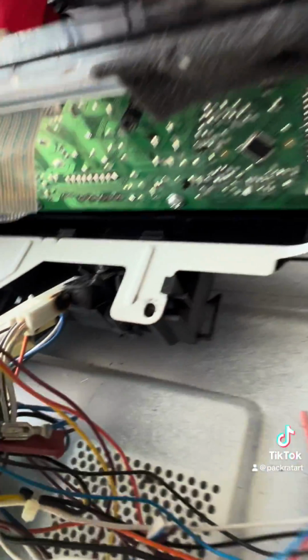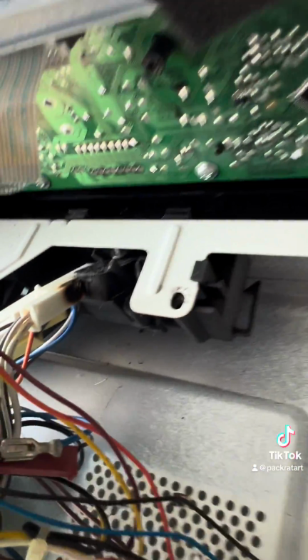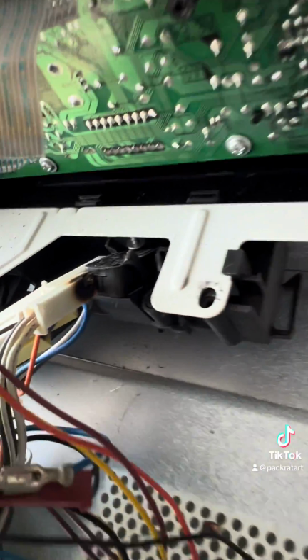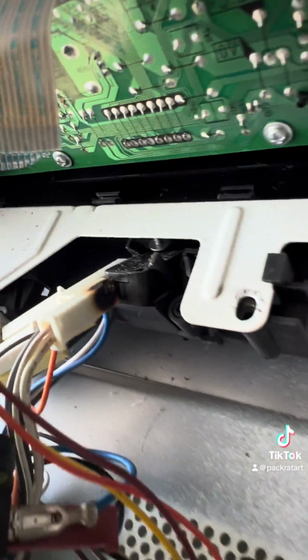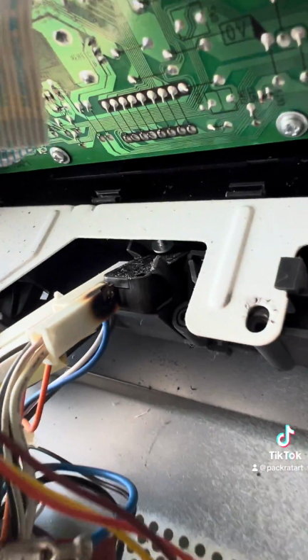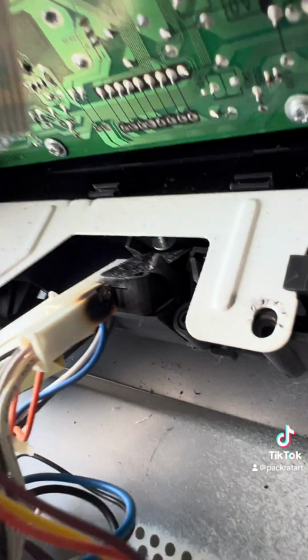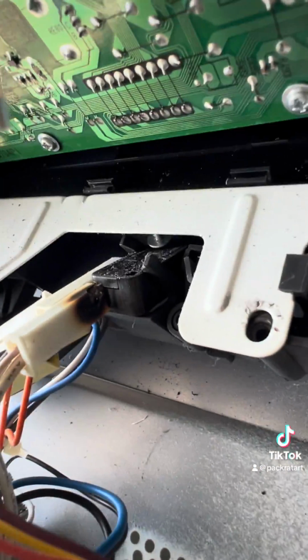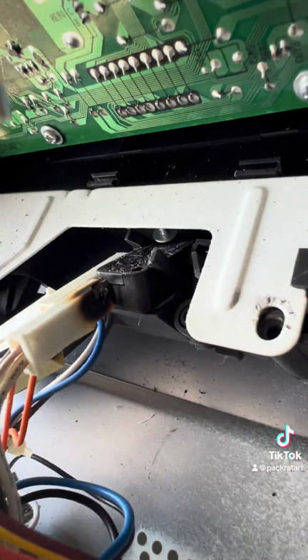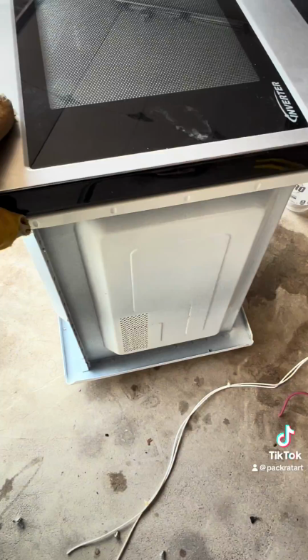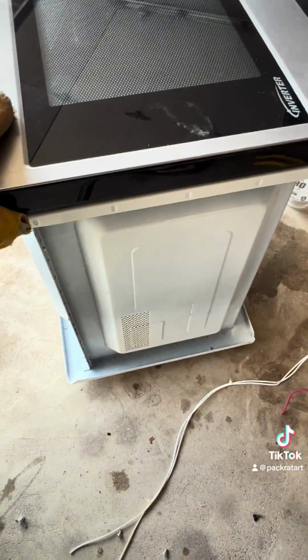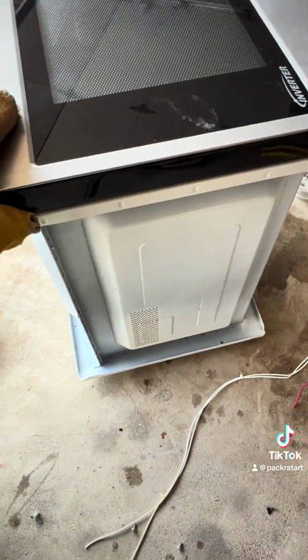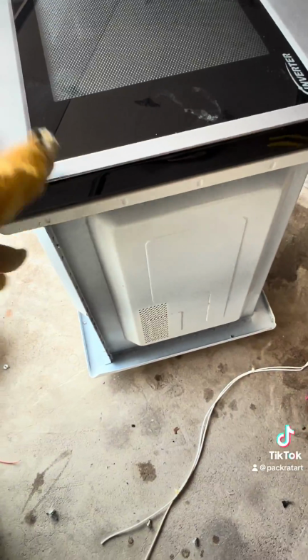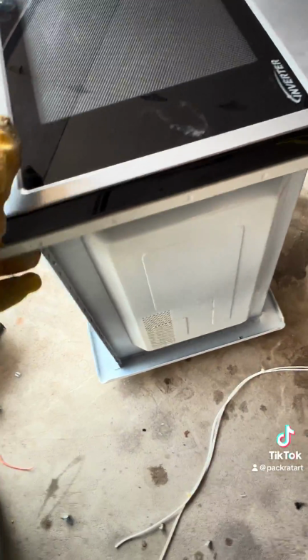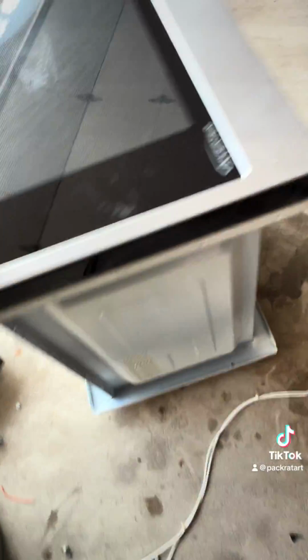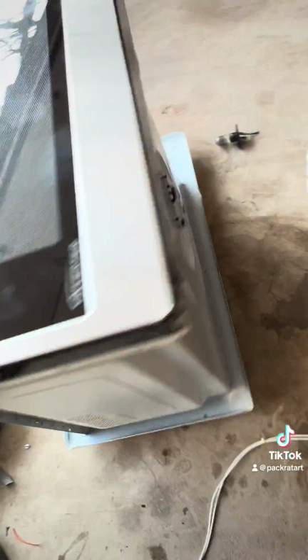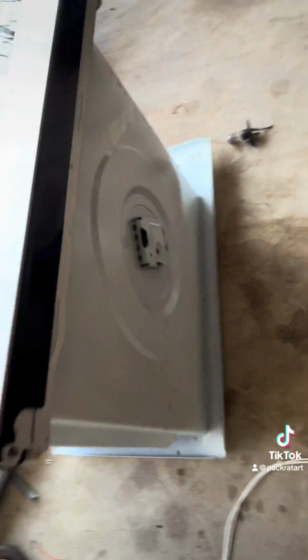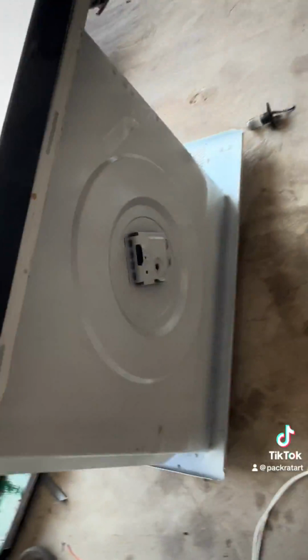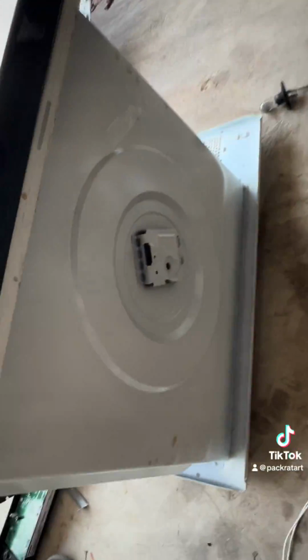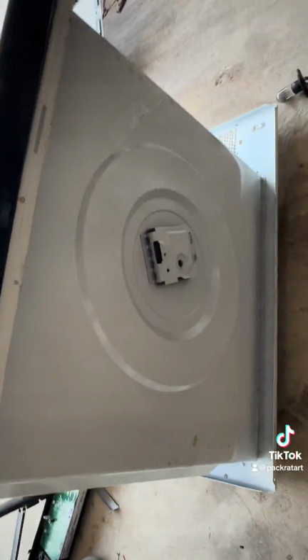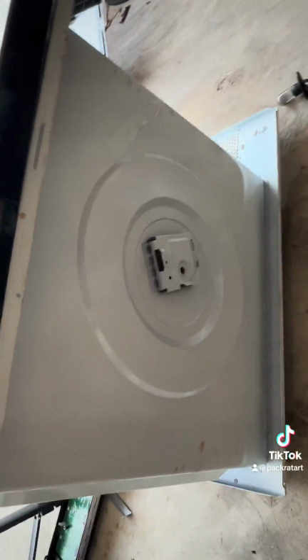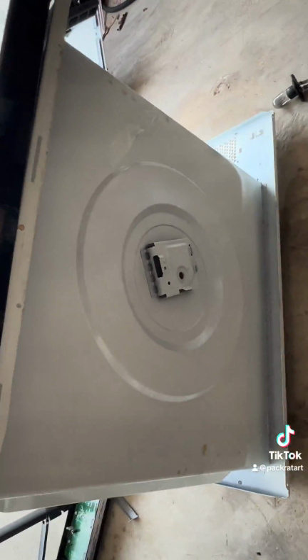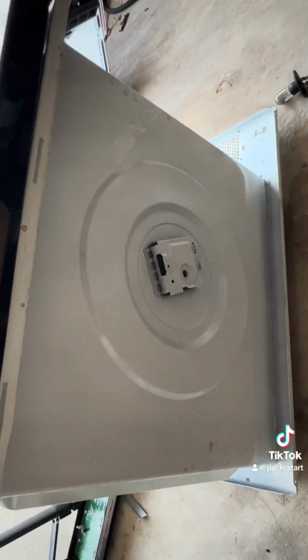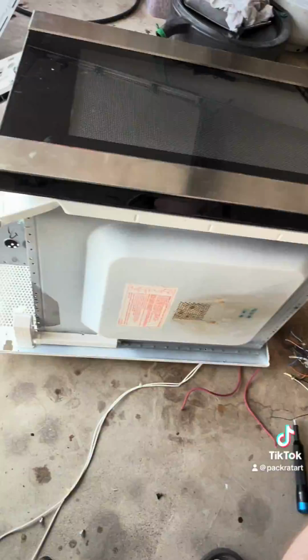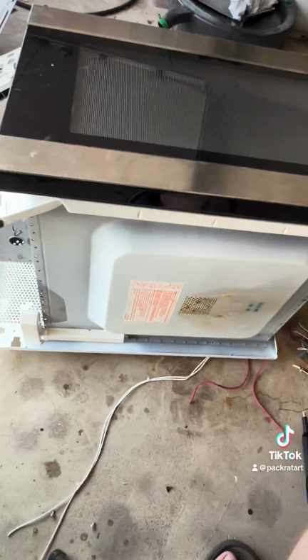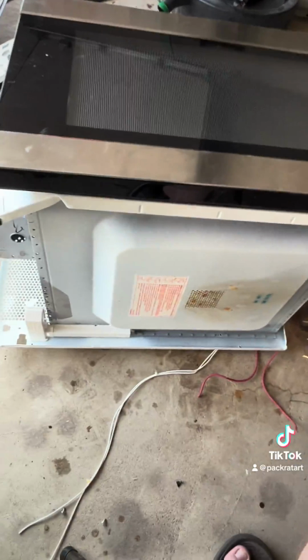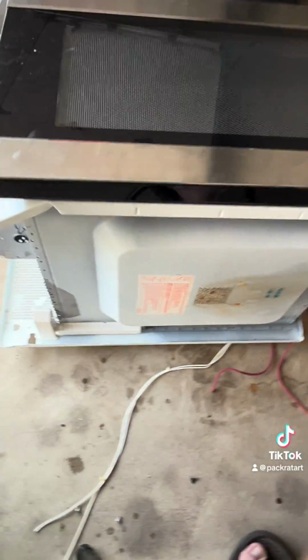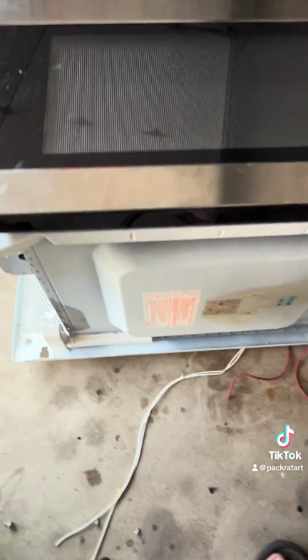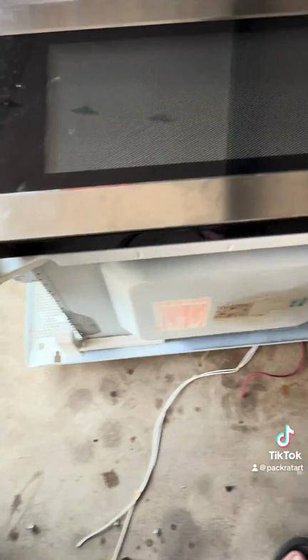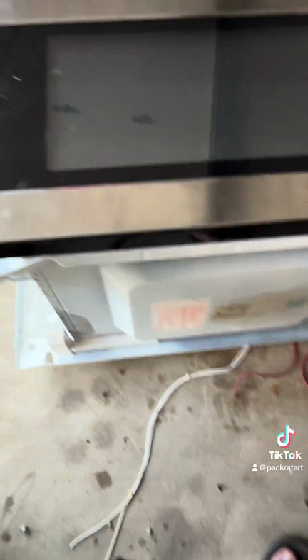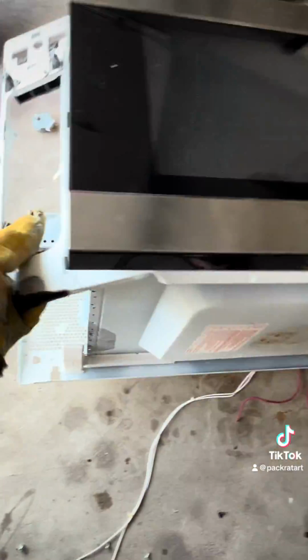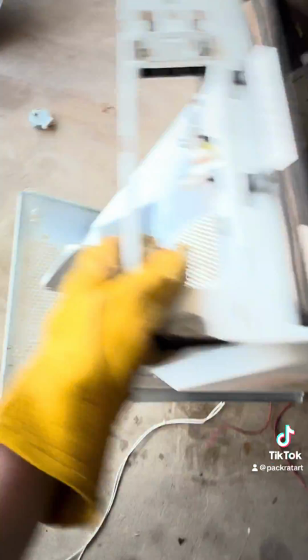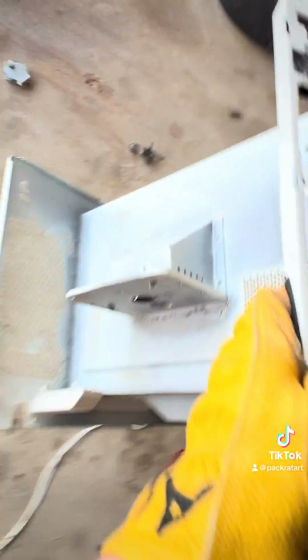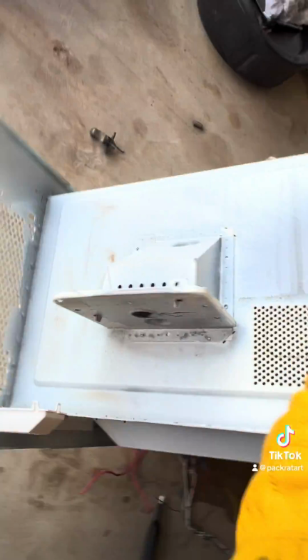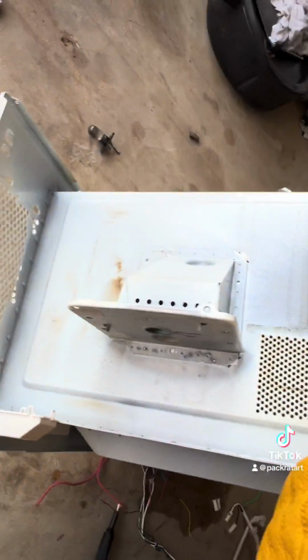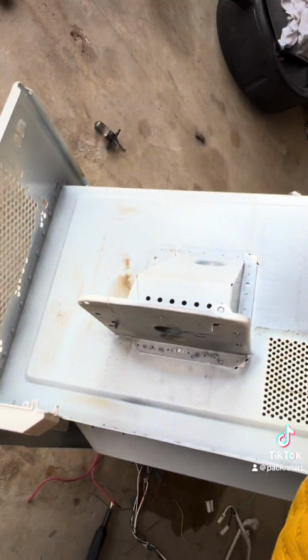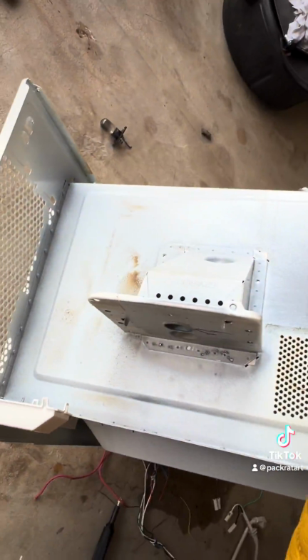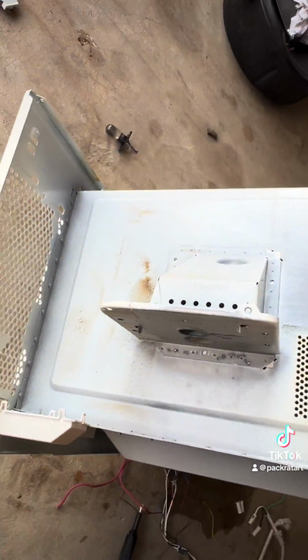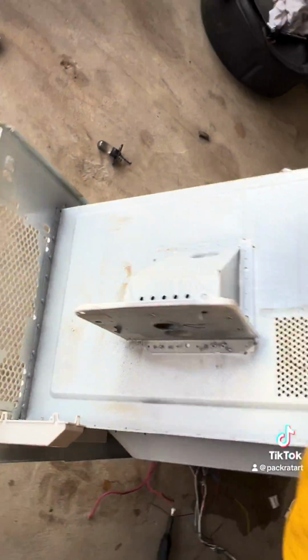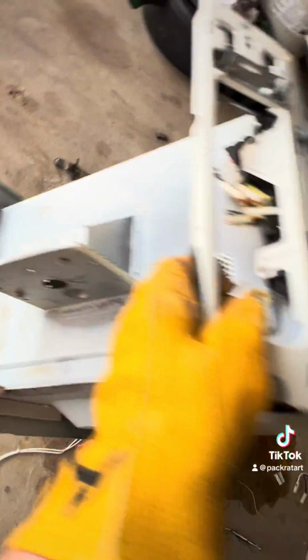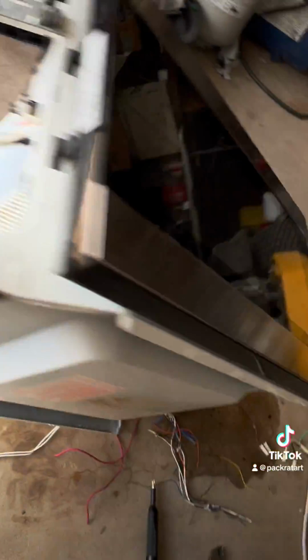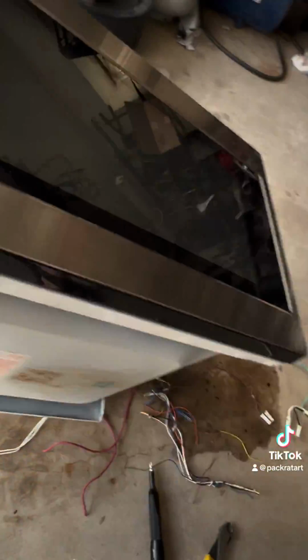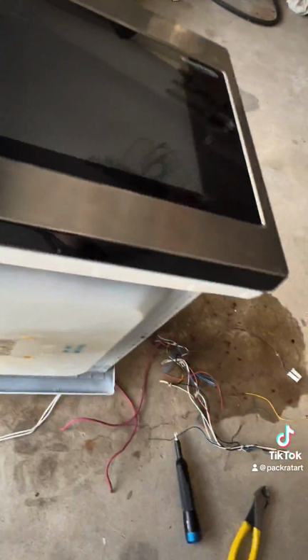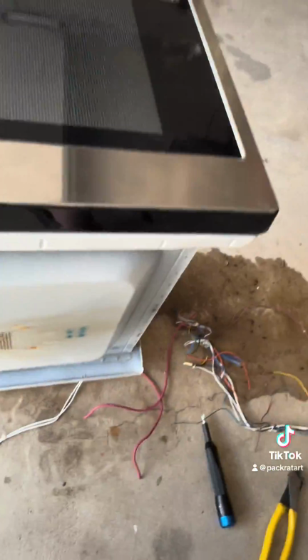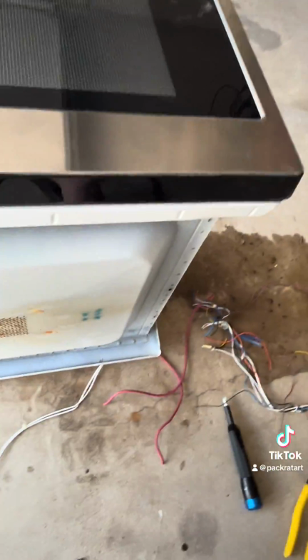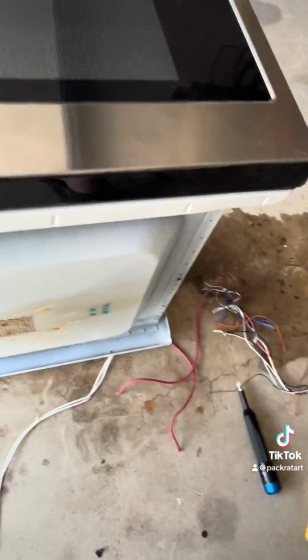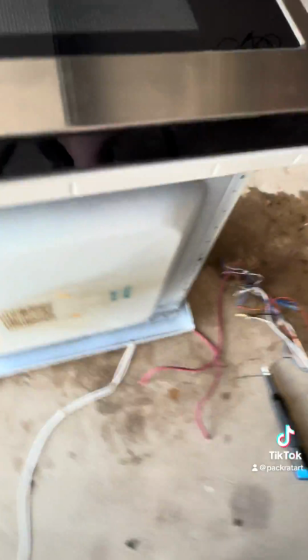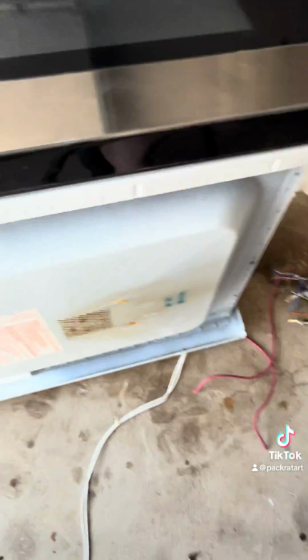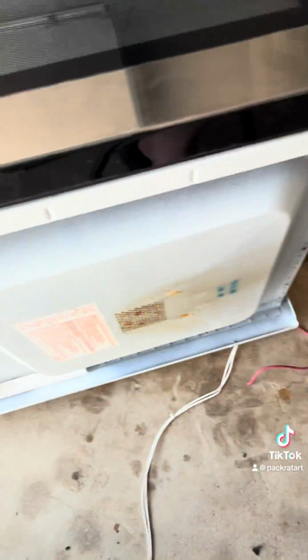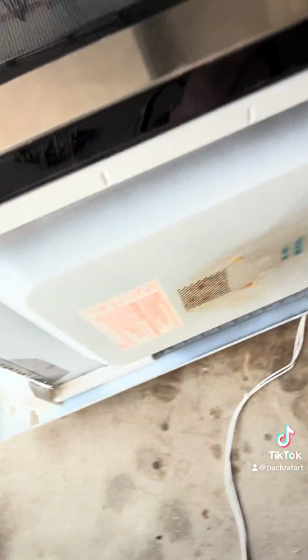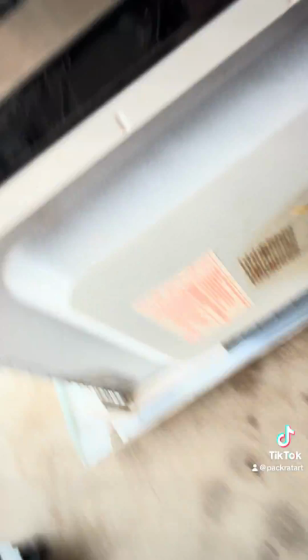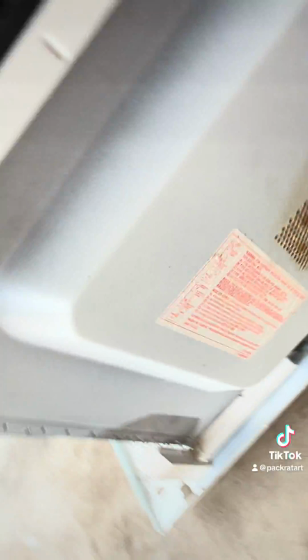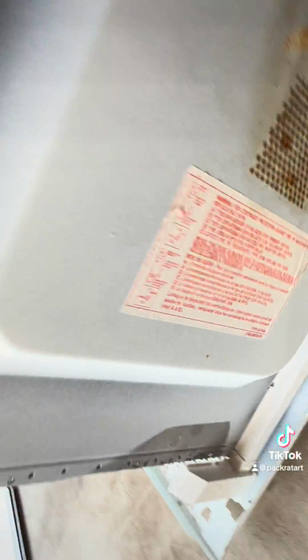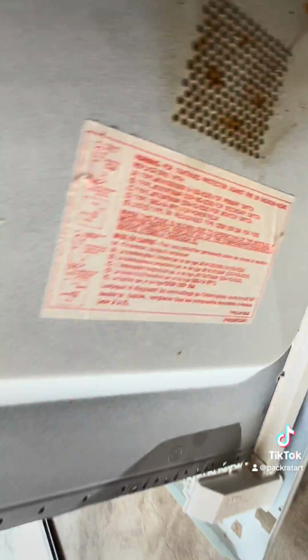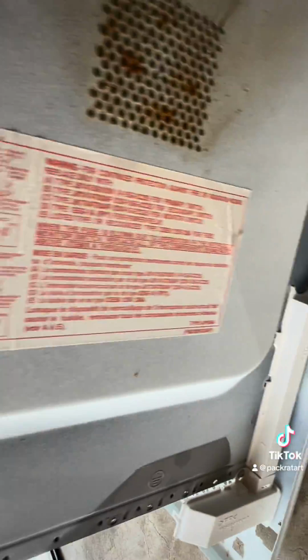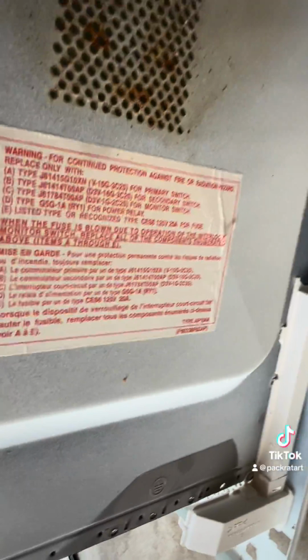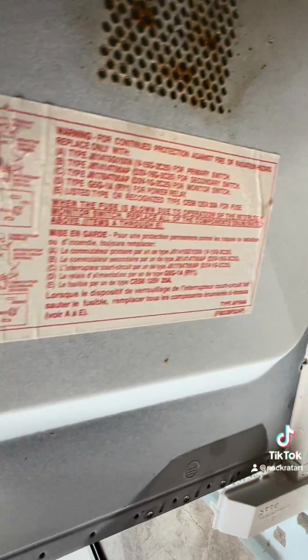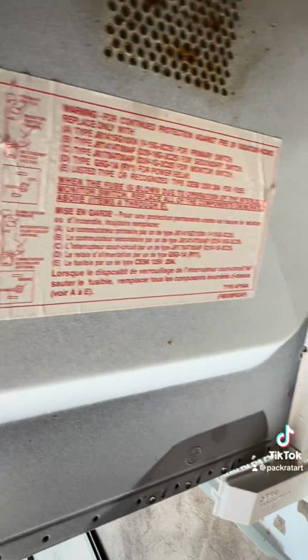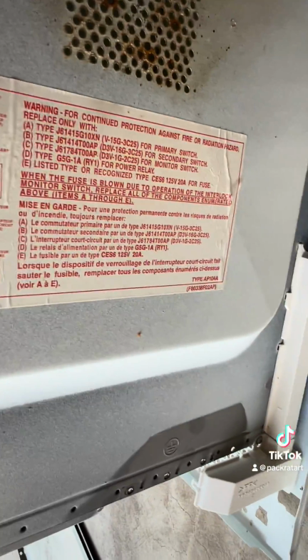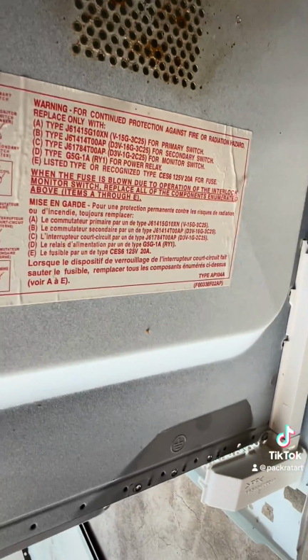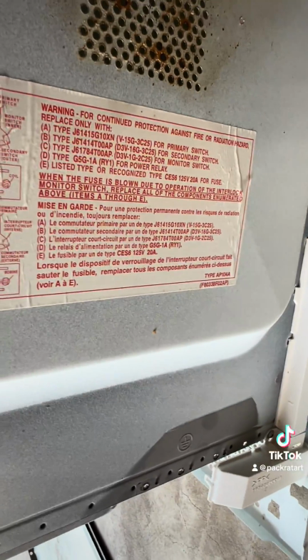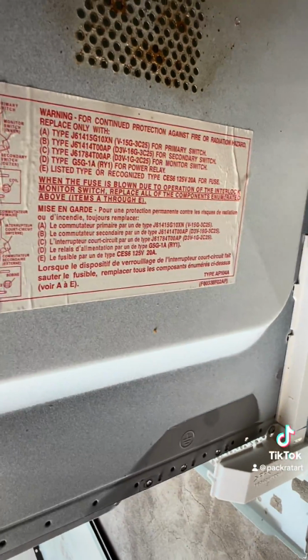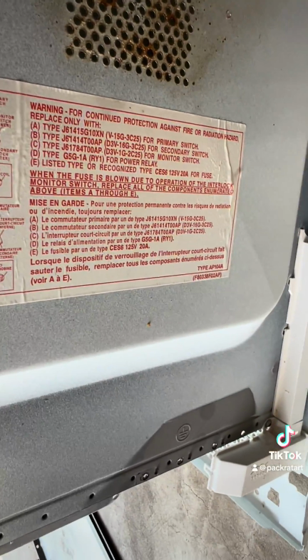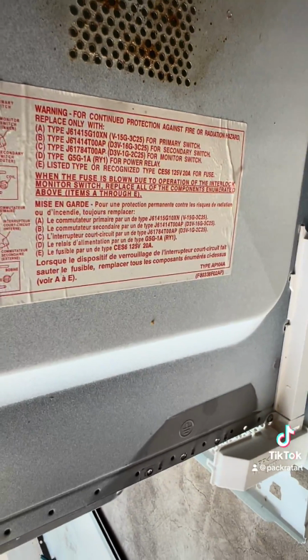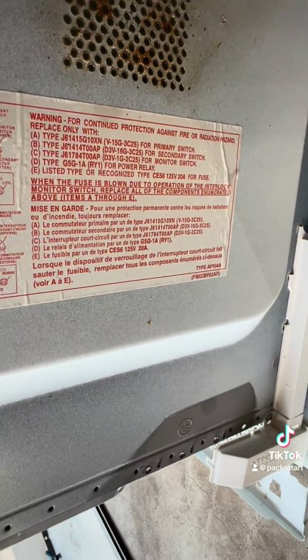That's not good. This microwave does not have the large capacitor I was expecting. I wonder if it's because of the size — it's larger than normal.